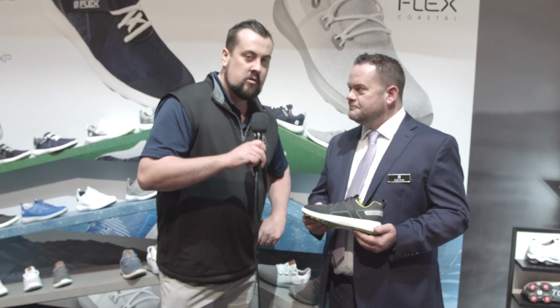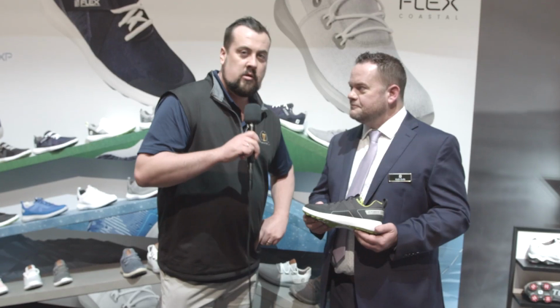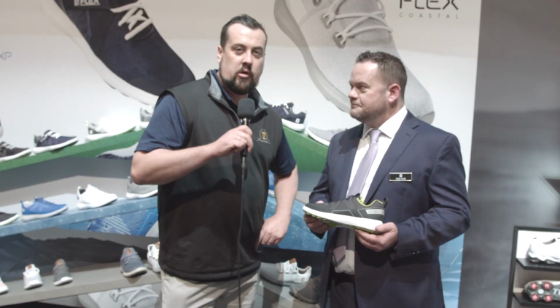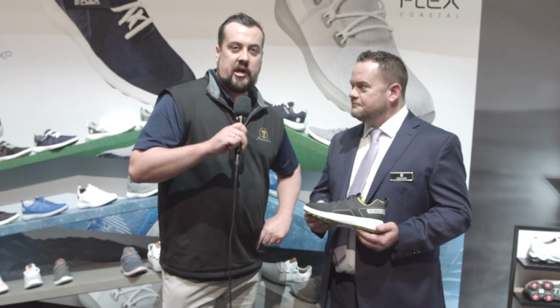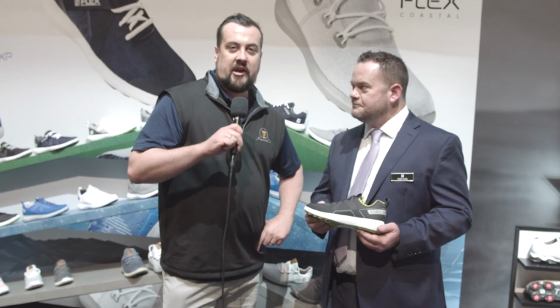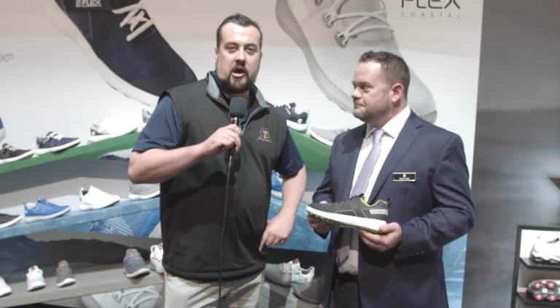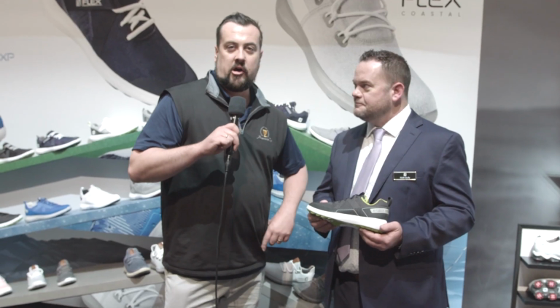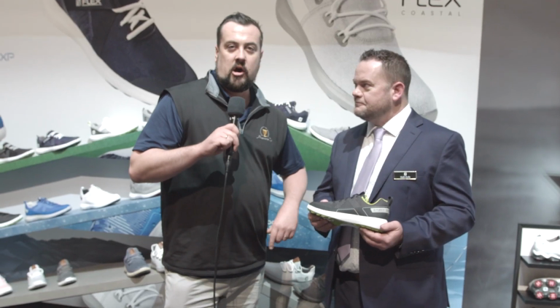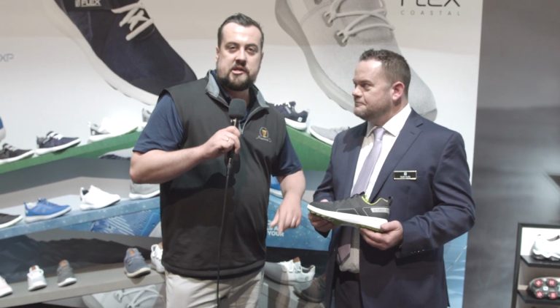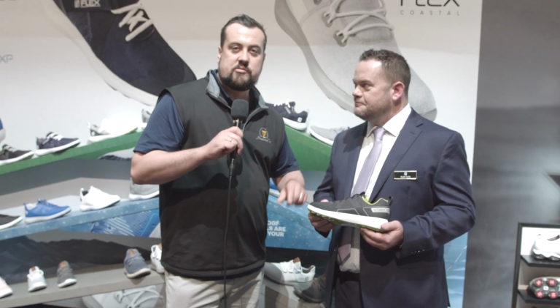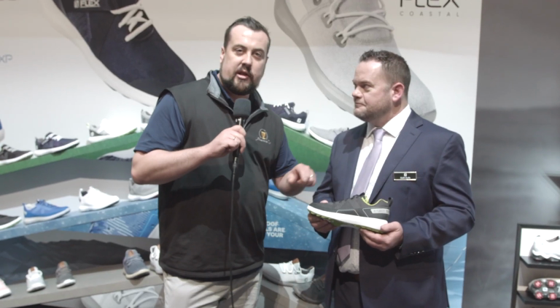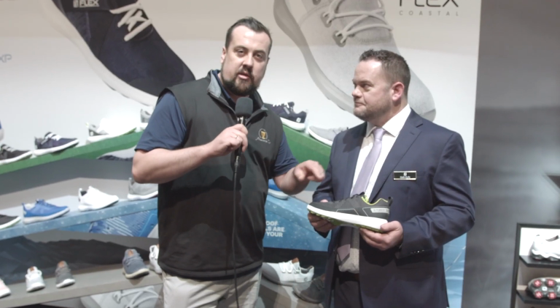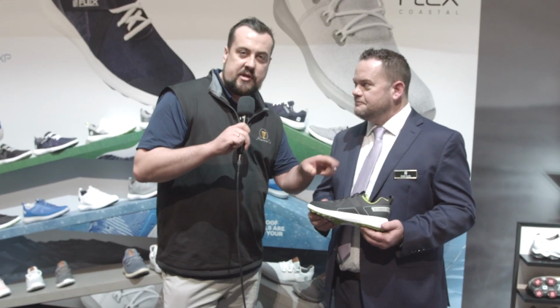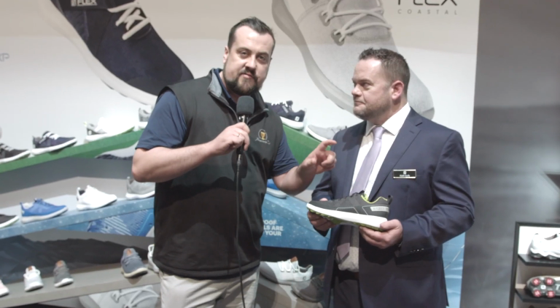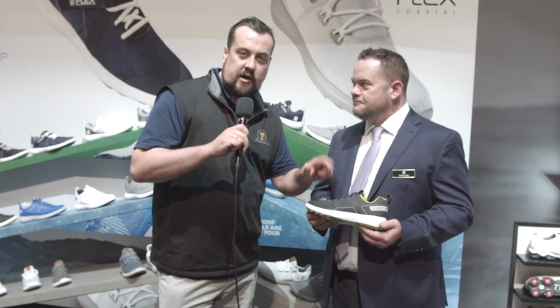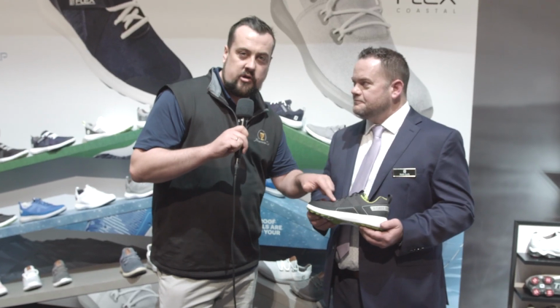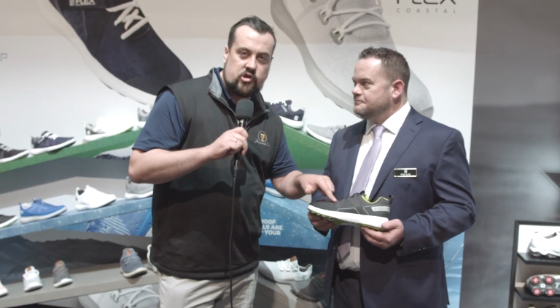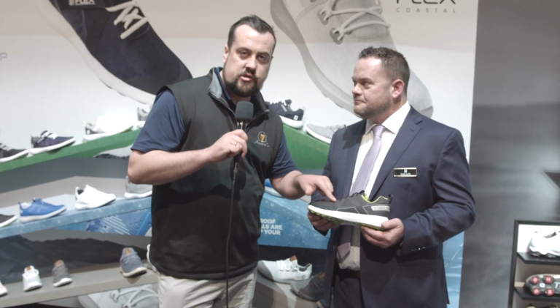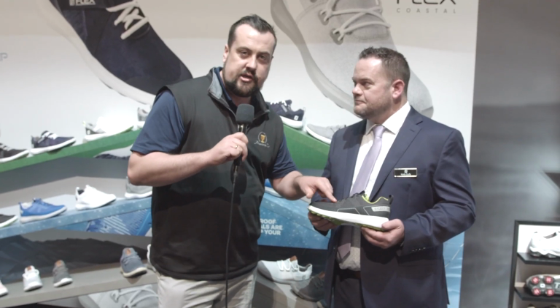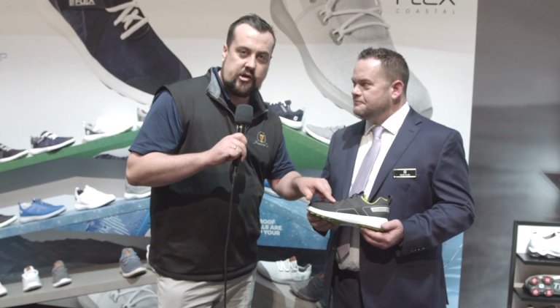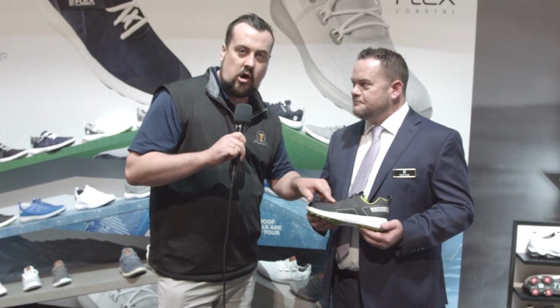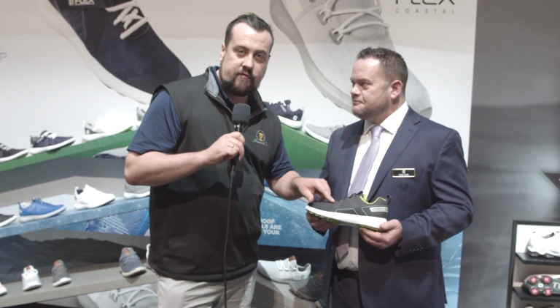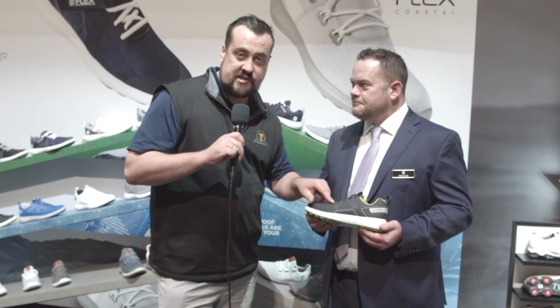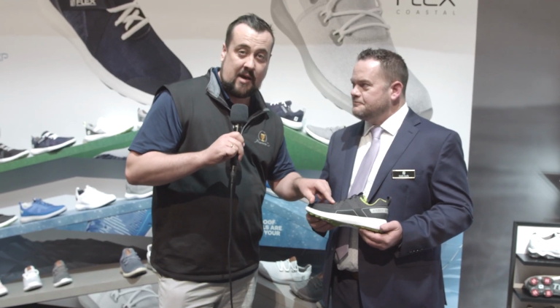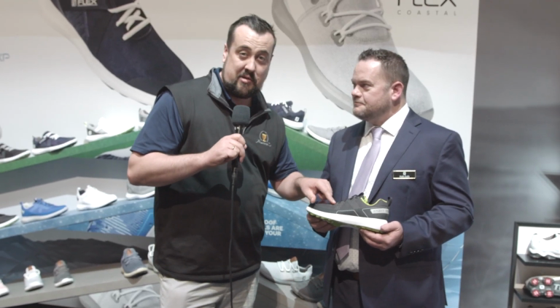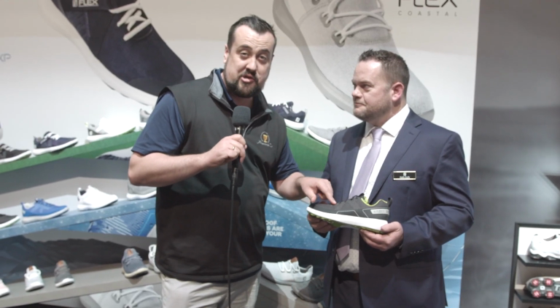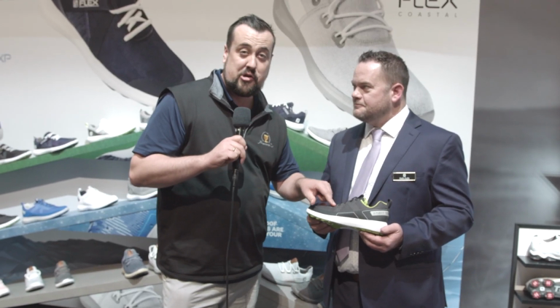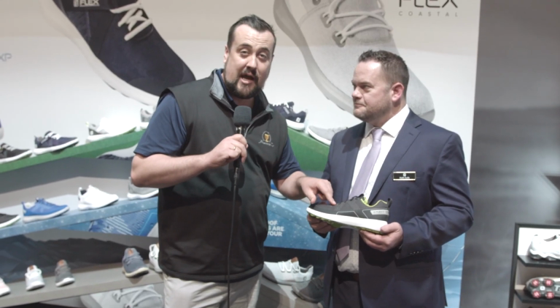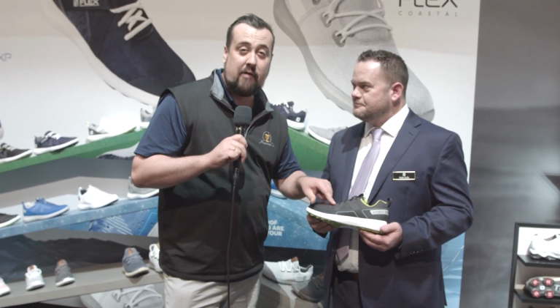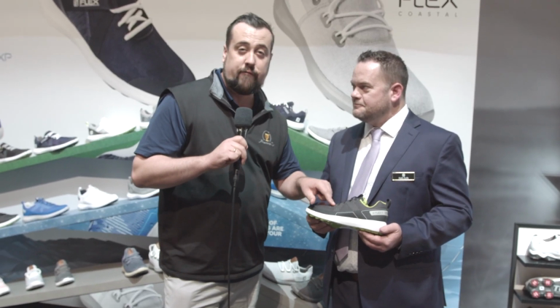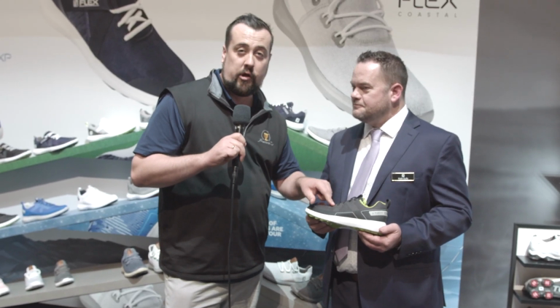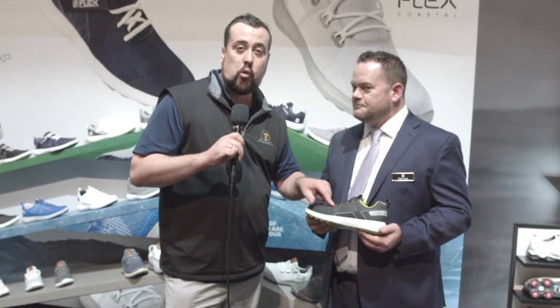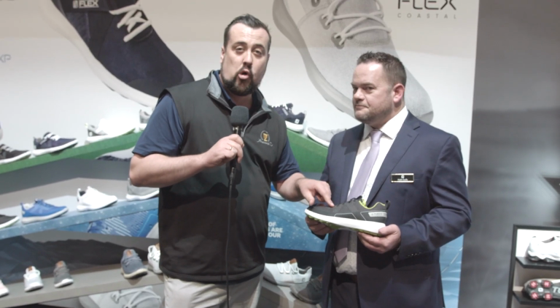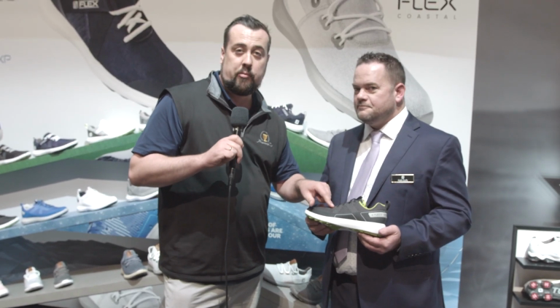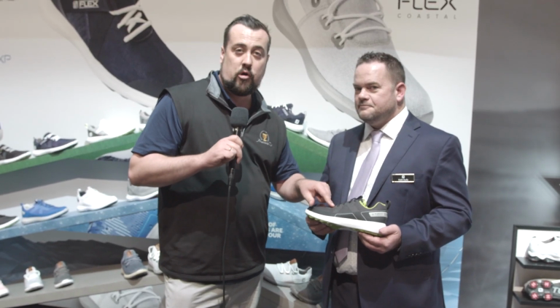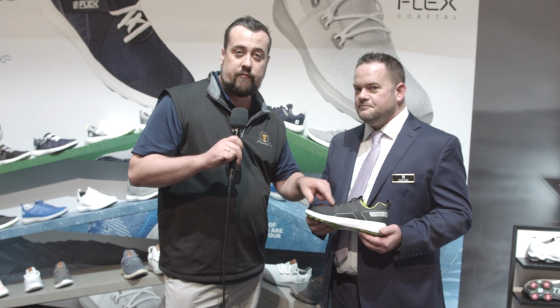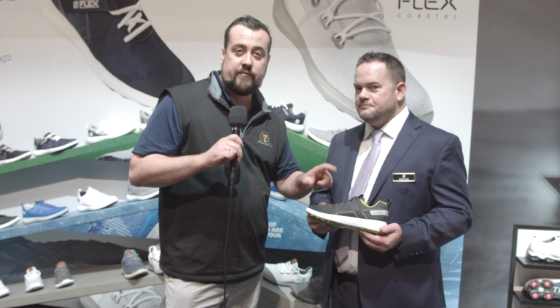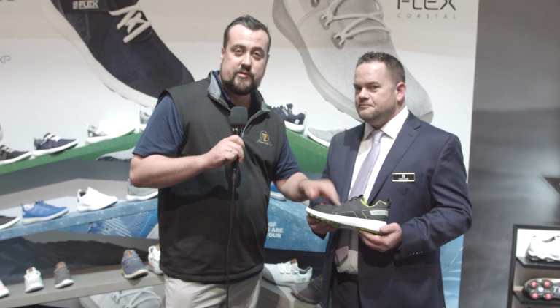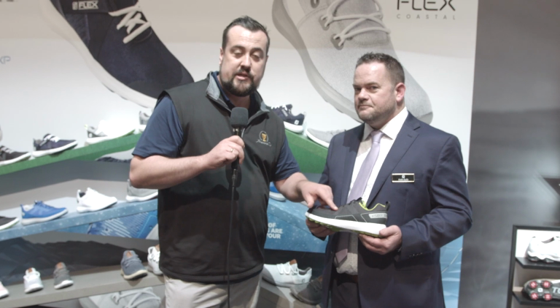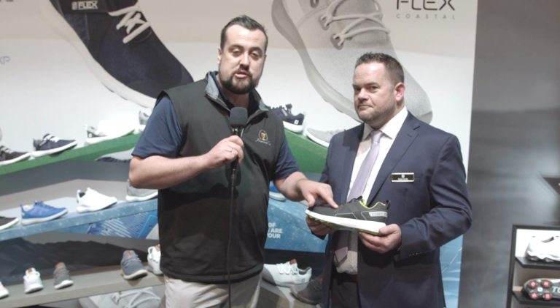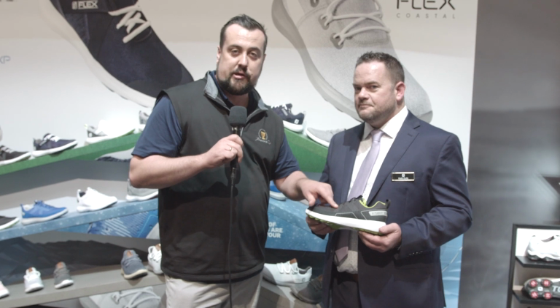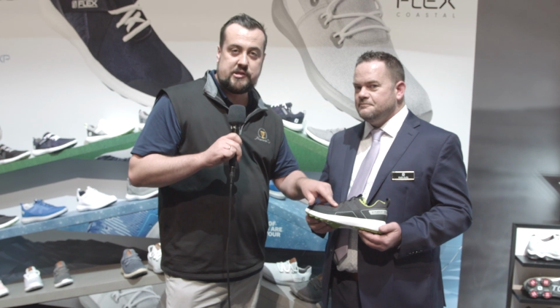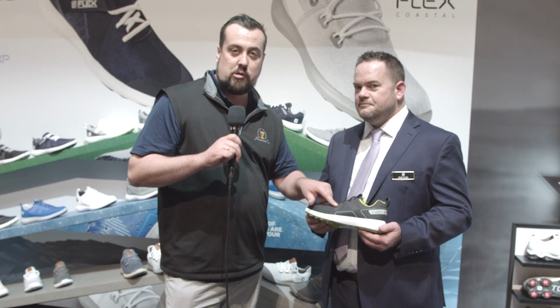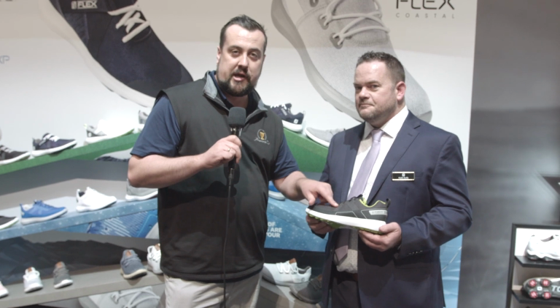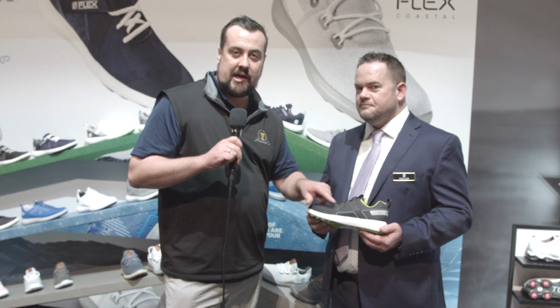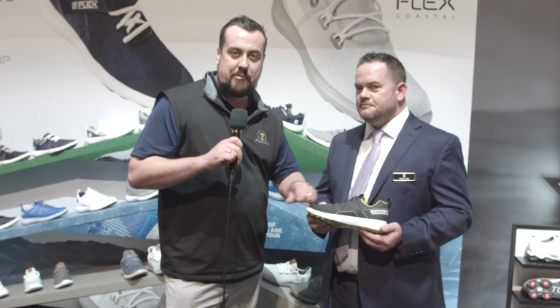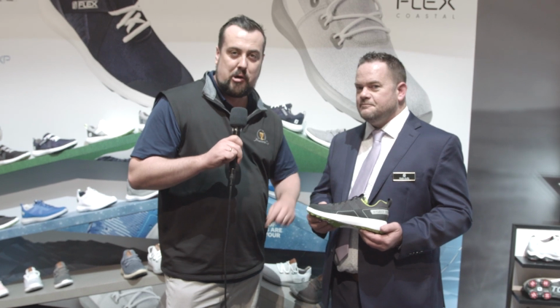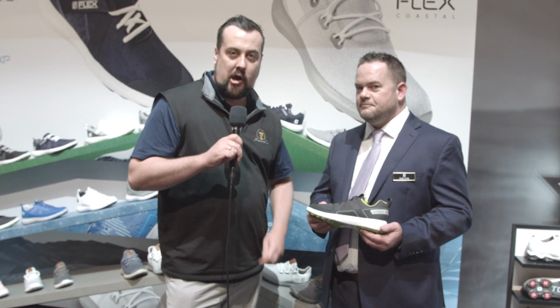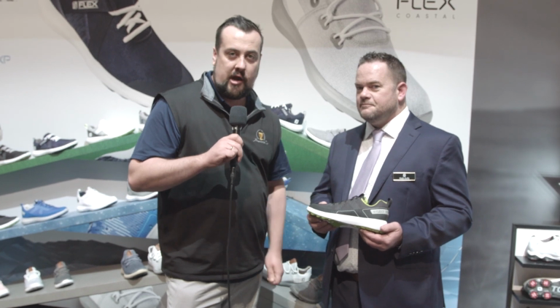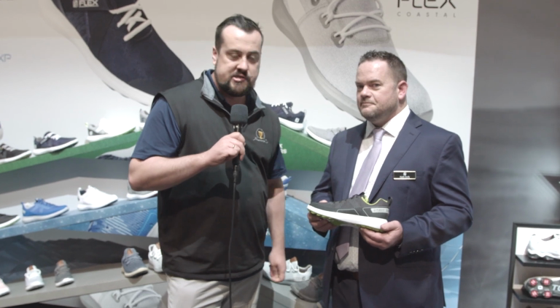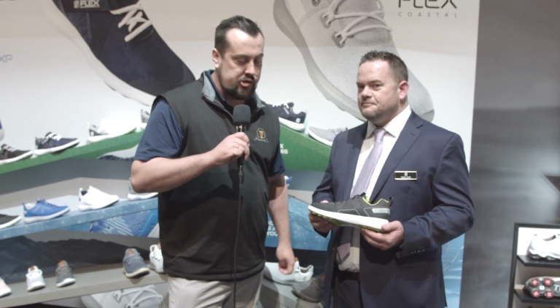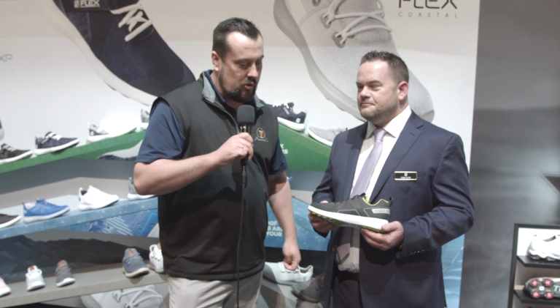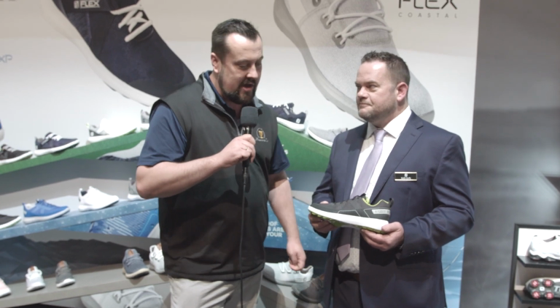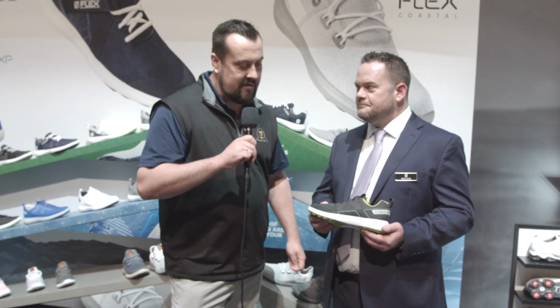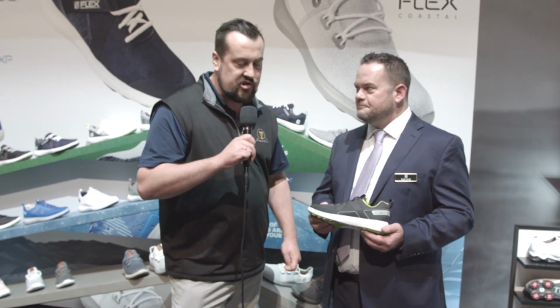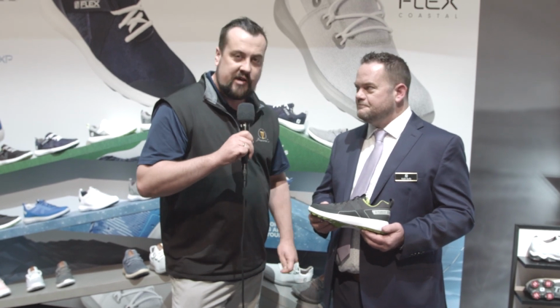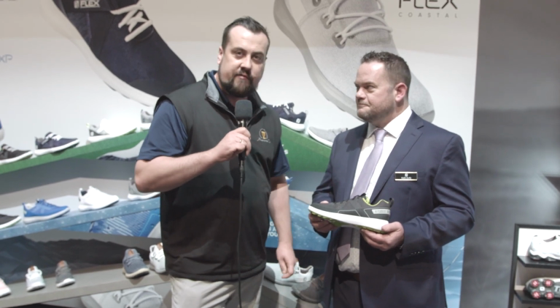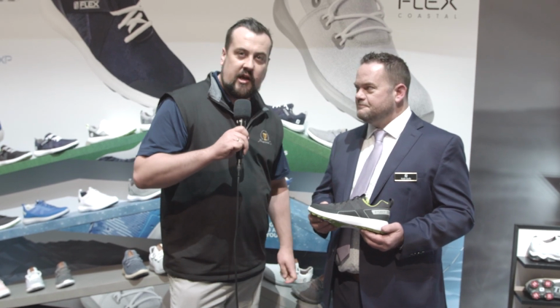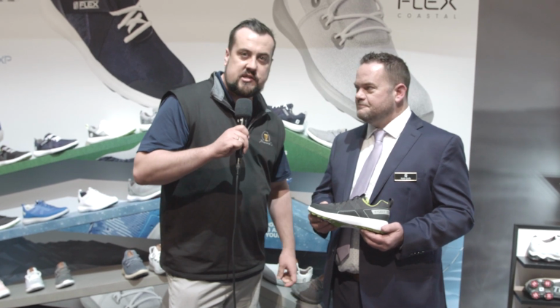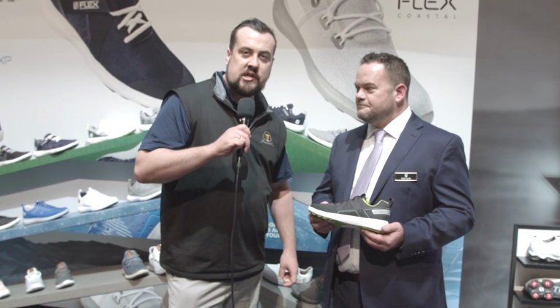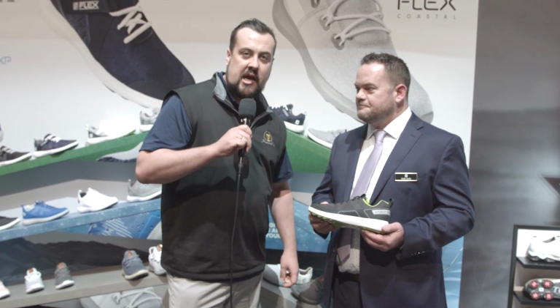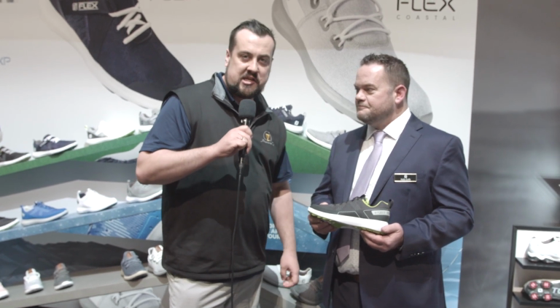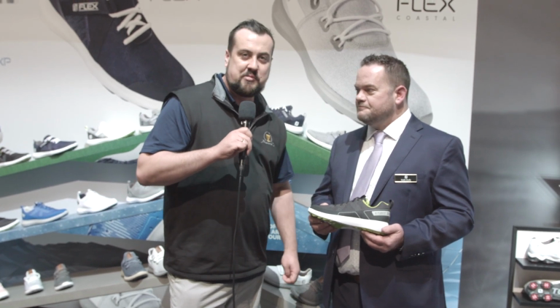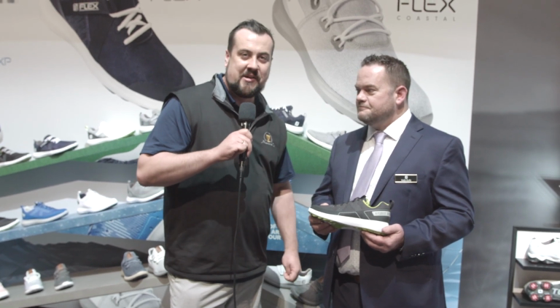Well there you go, guys. One of the best value shoes in golf is coming to you now fully waterproof in 2020. Keep an eye out — it's the new FJ Flex XP.